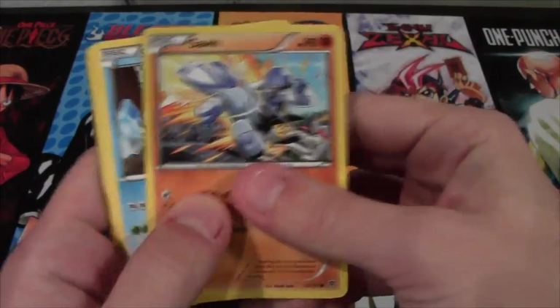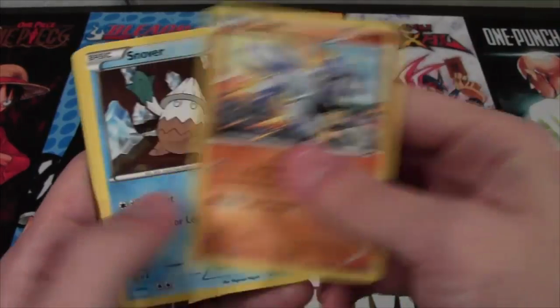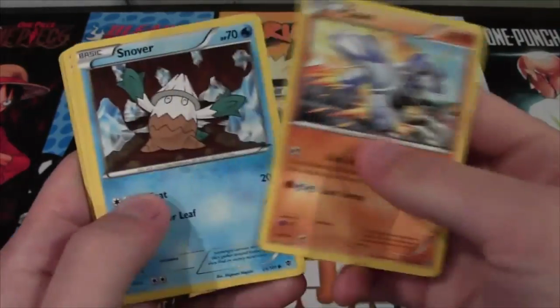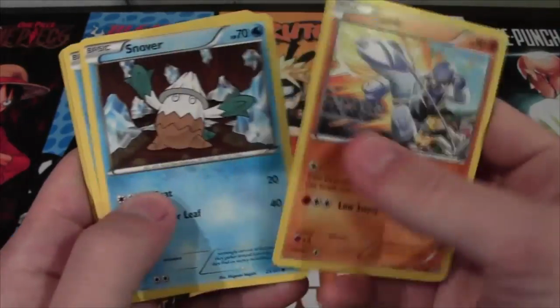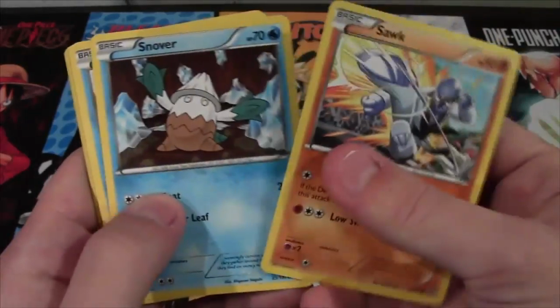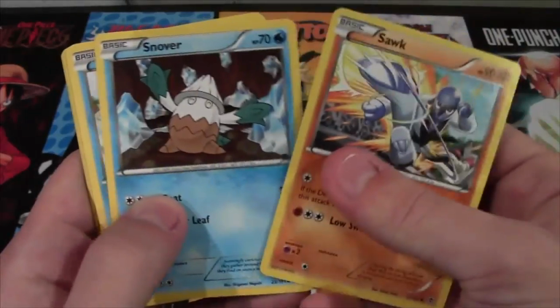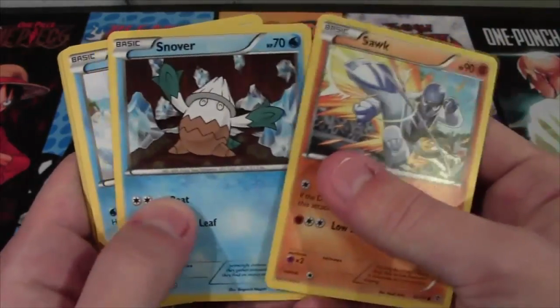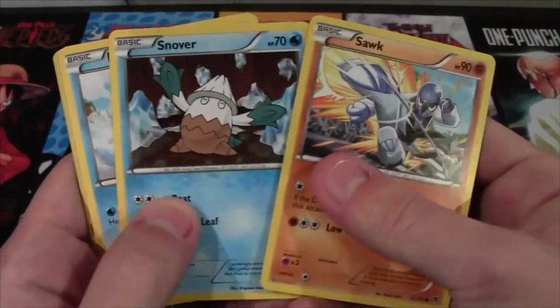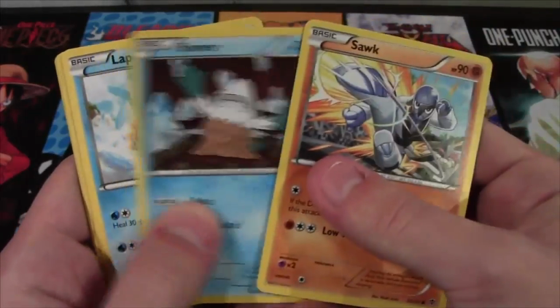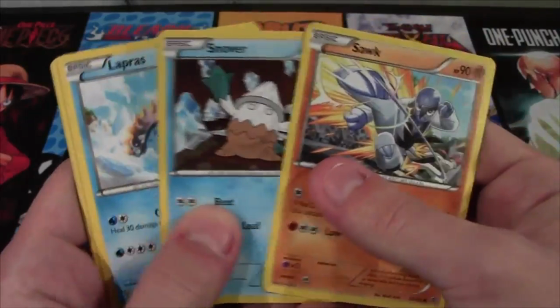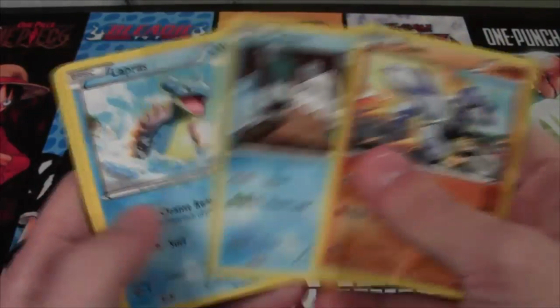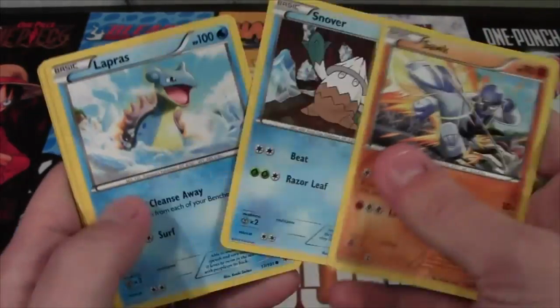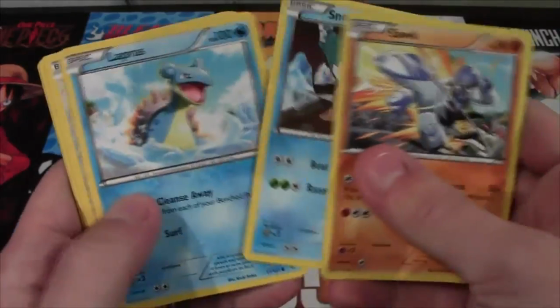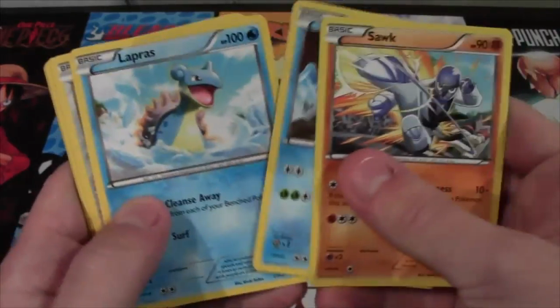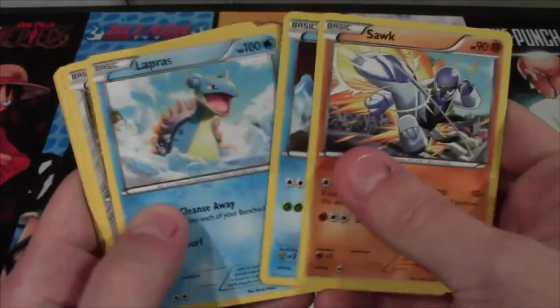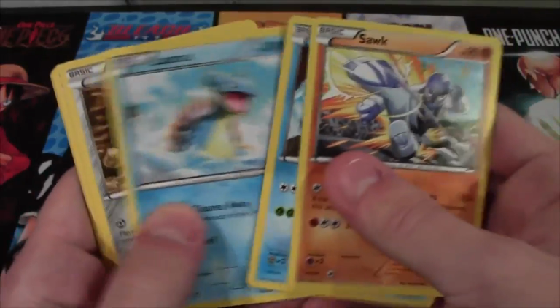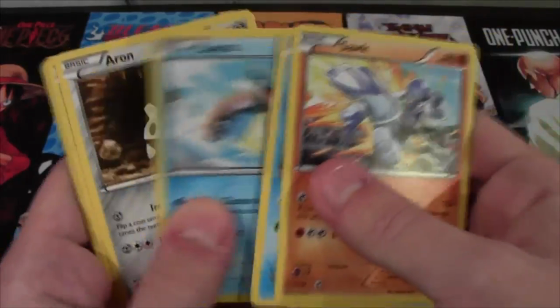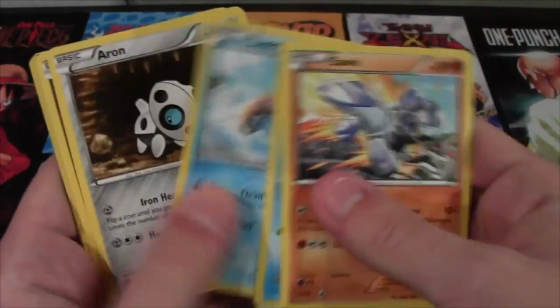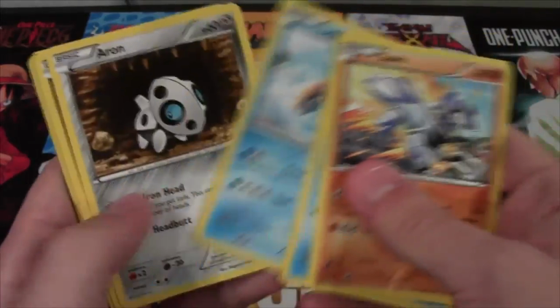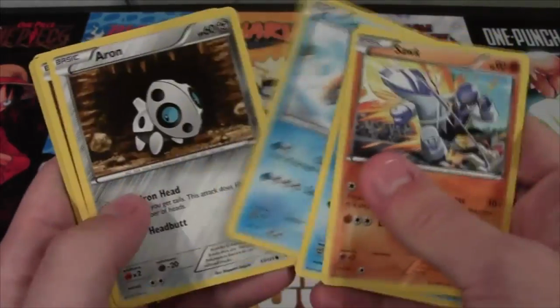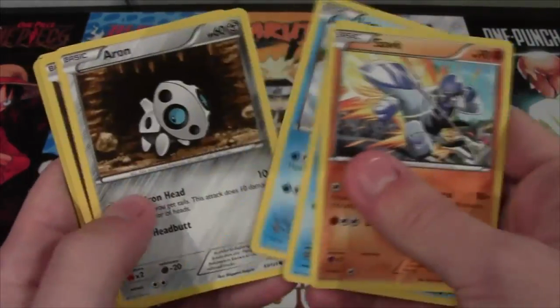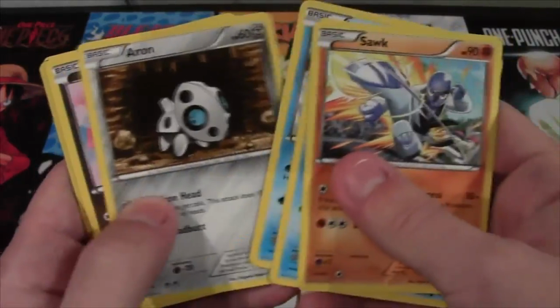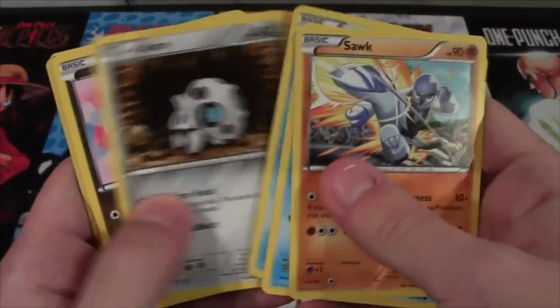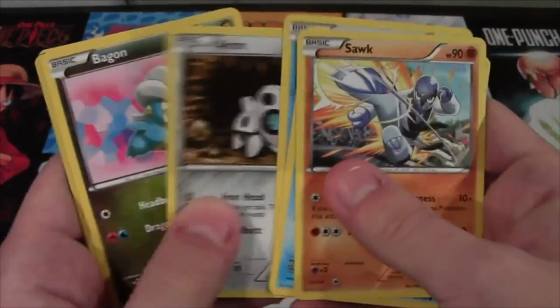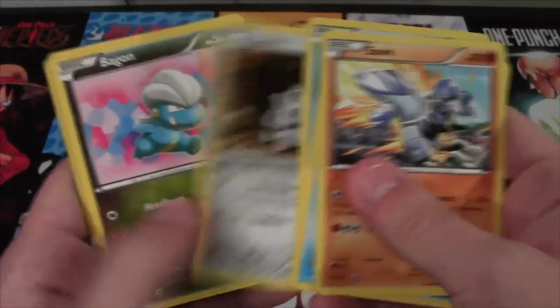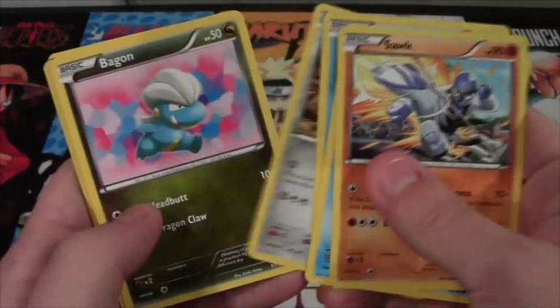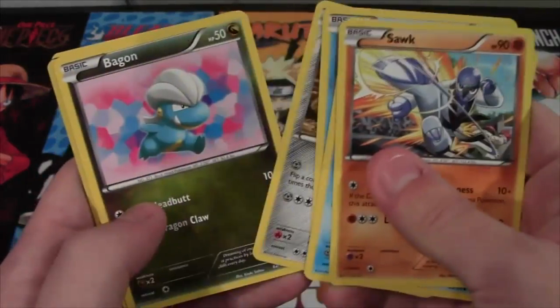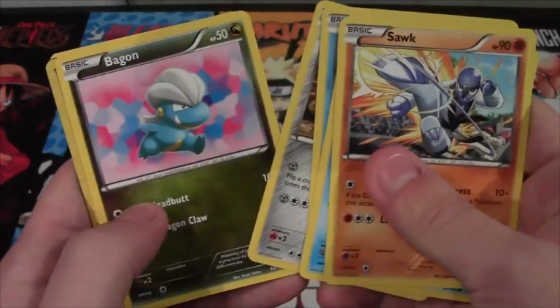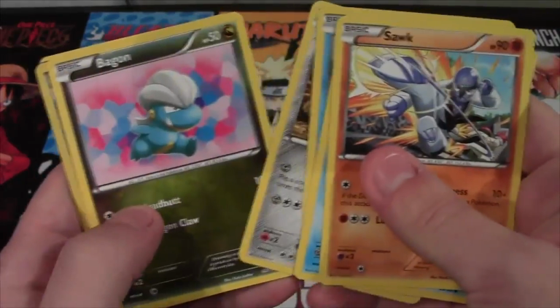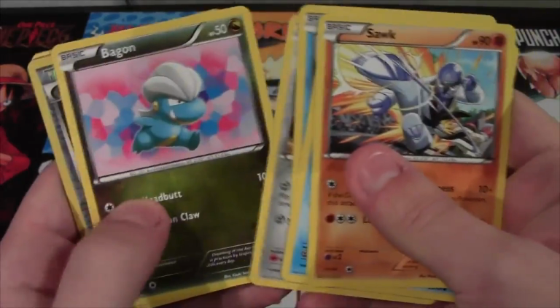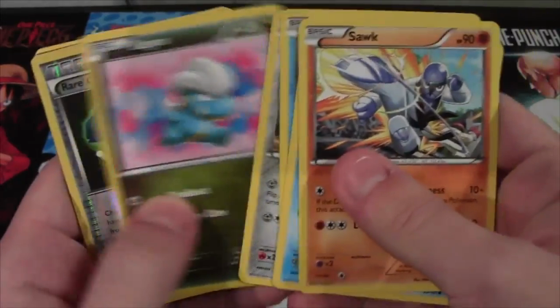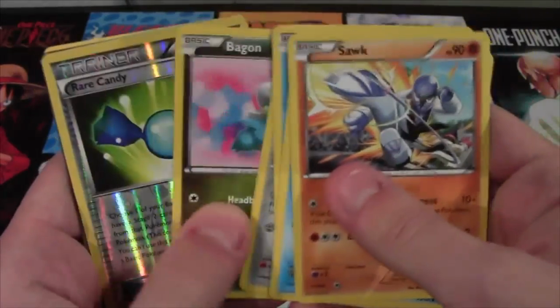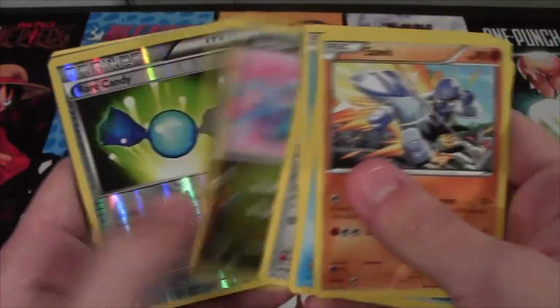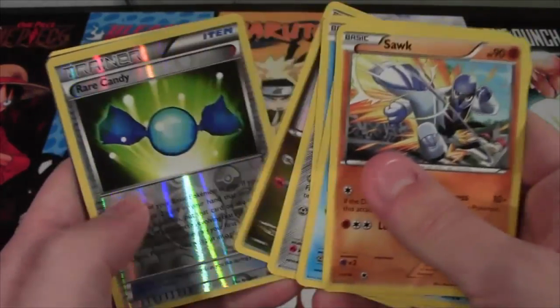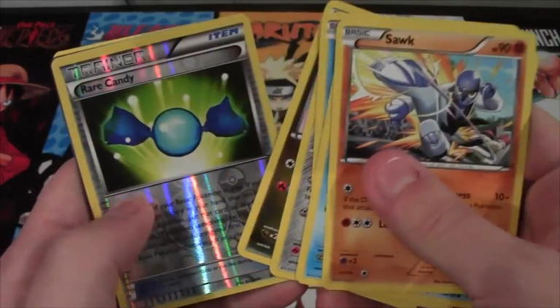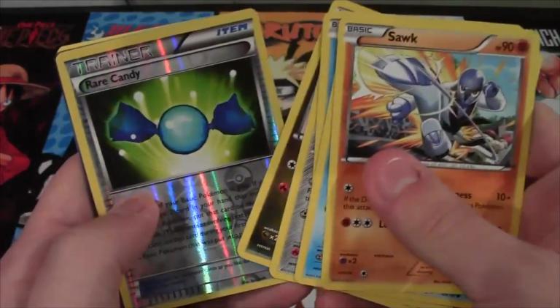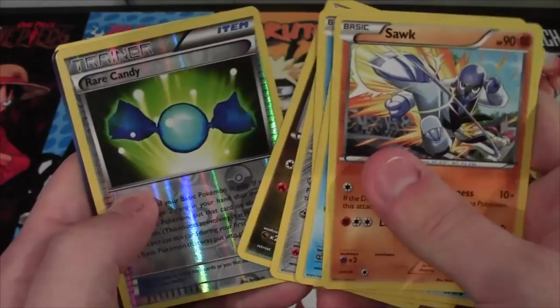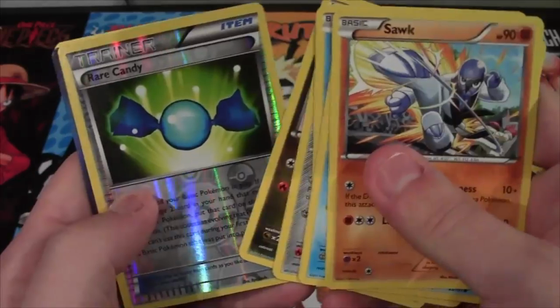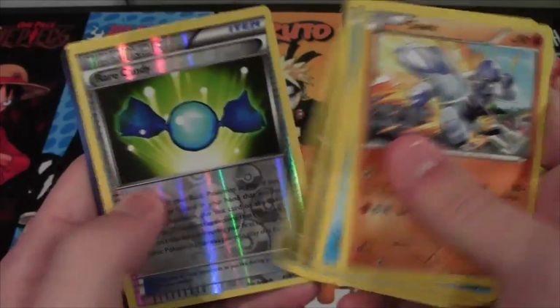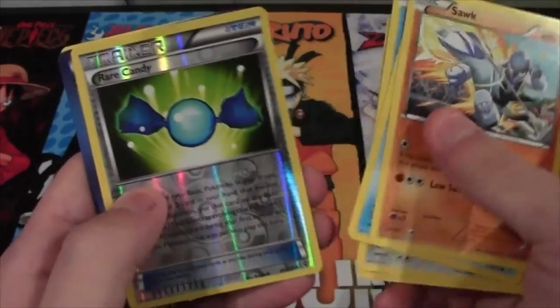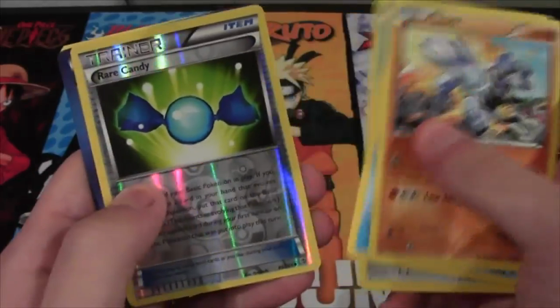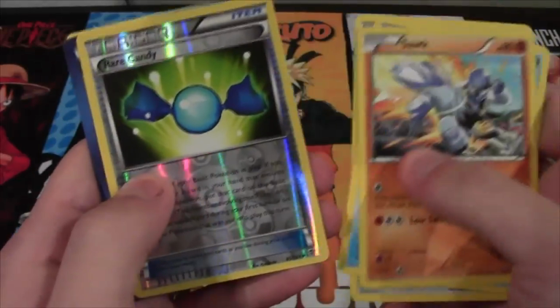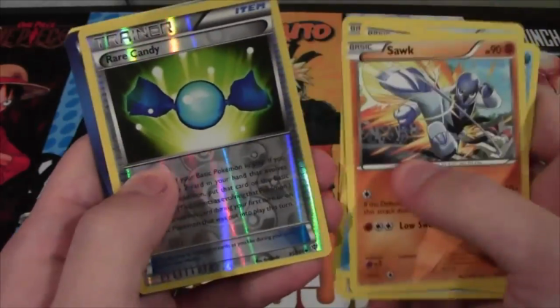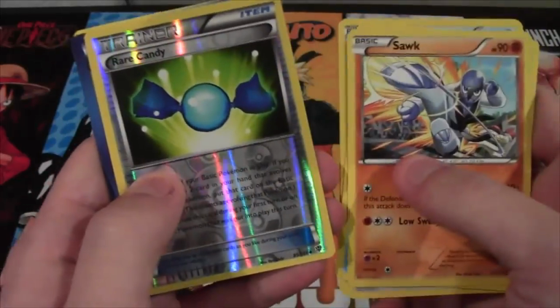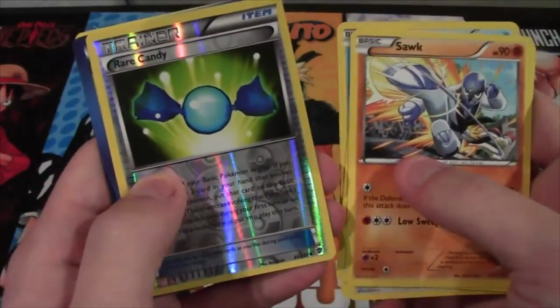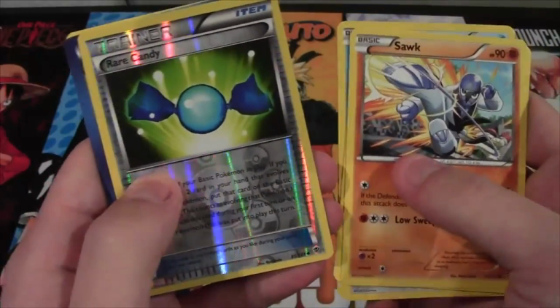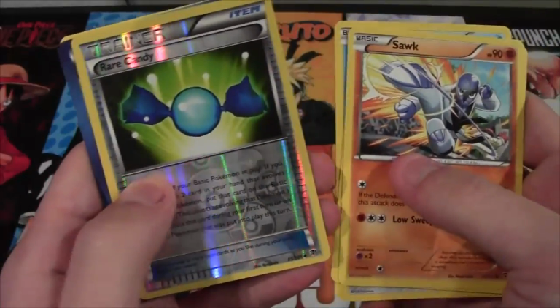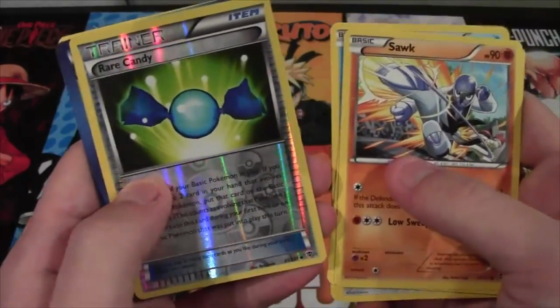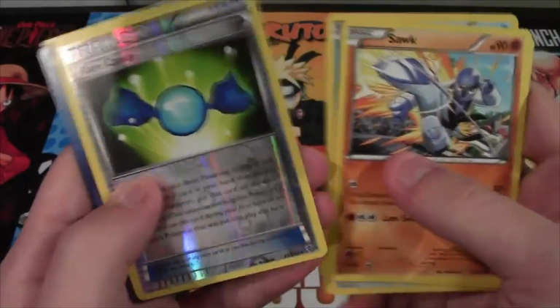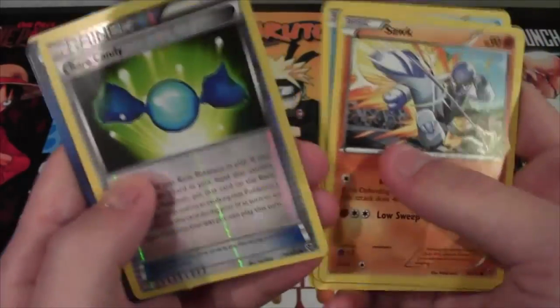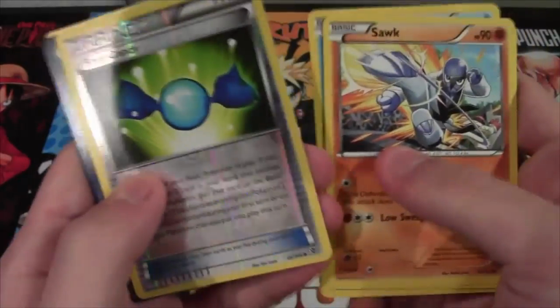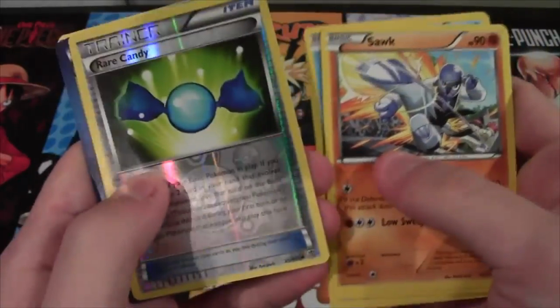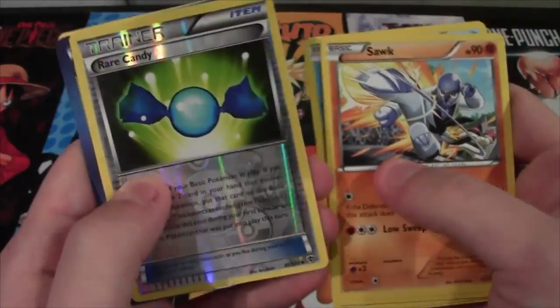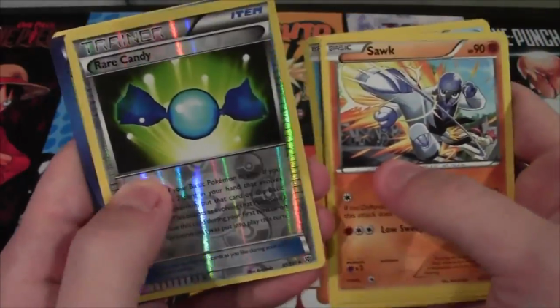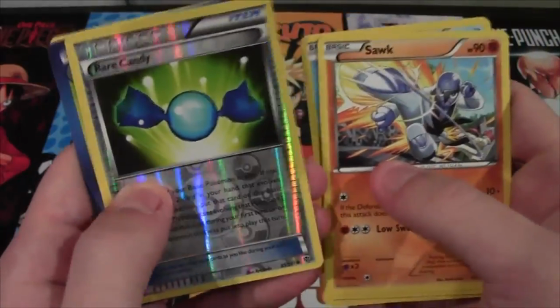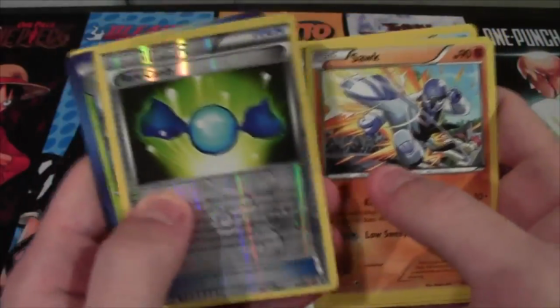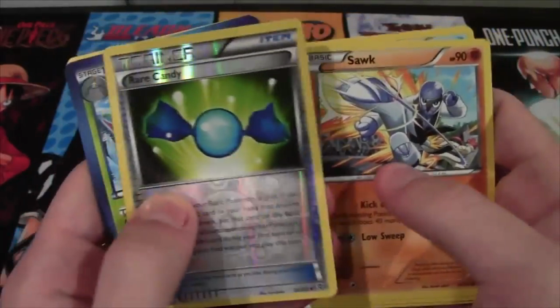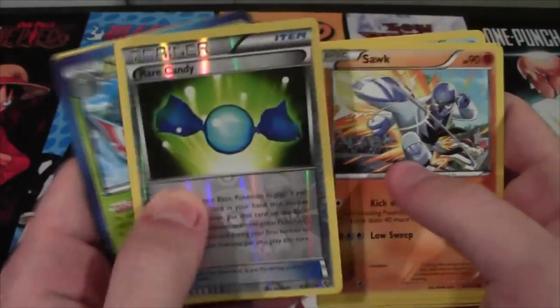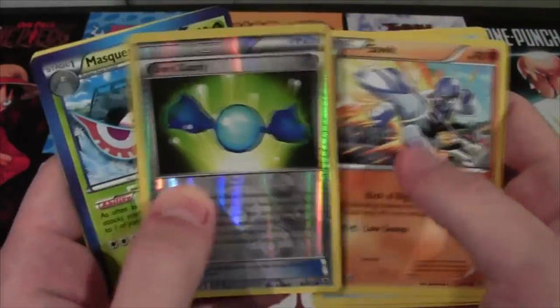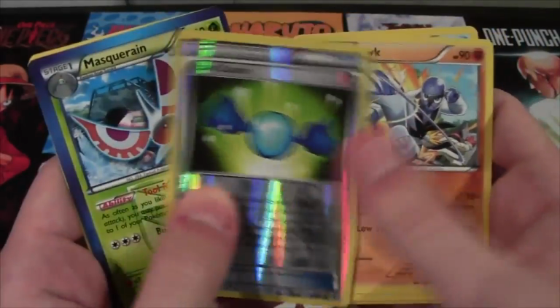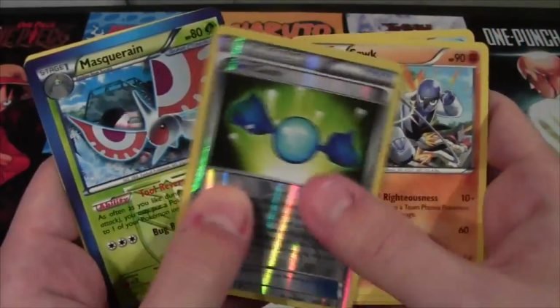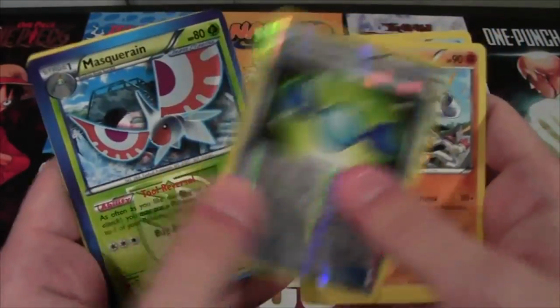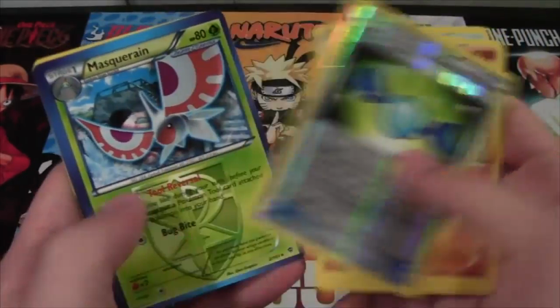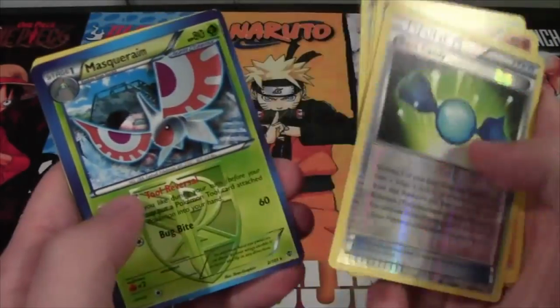We have Sawk, Snover, Lapras, Aeron, Bagon, Rare Candy. That looks nice. Reverse — that's pretty good.